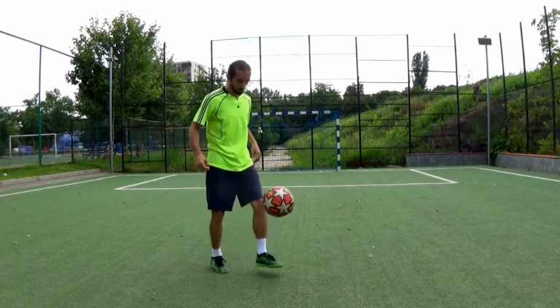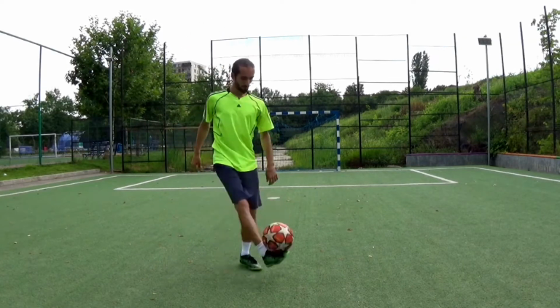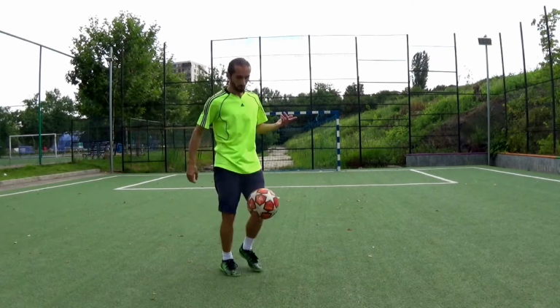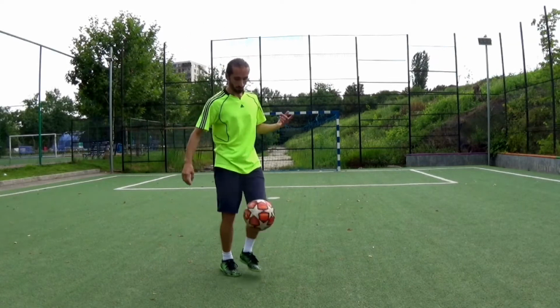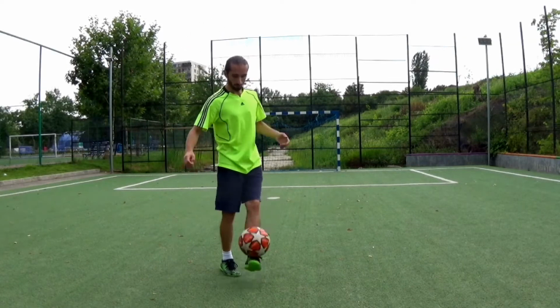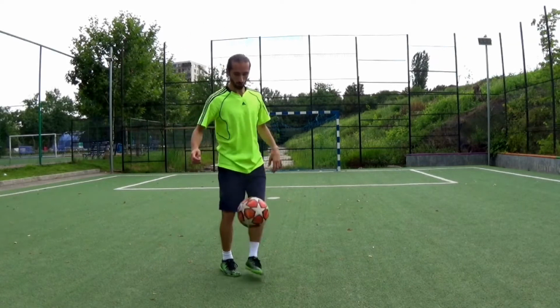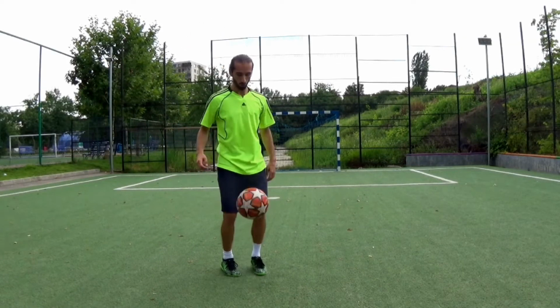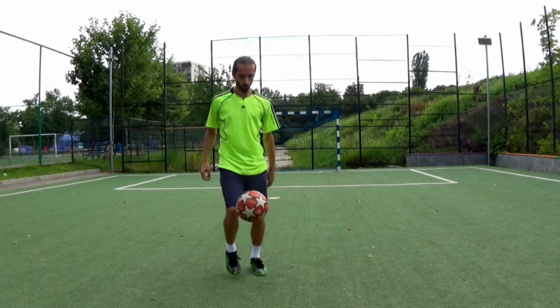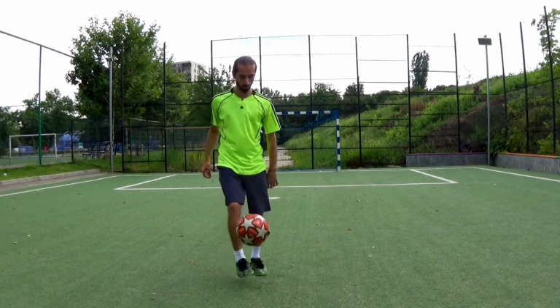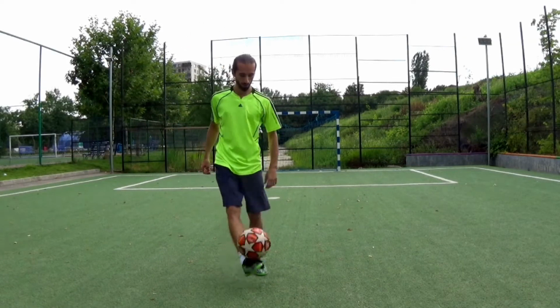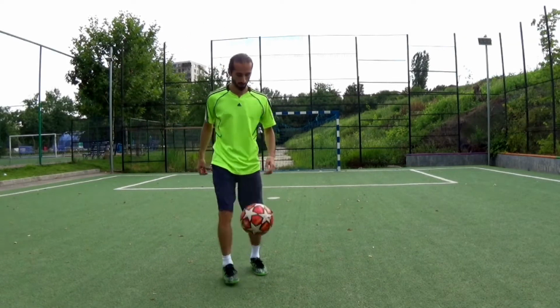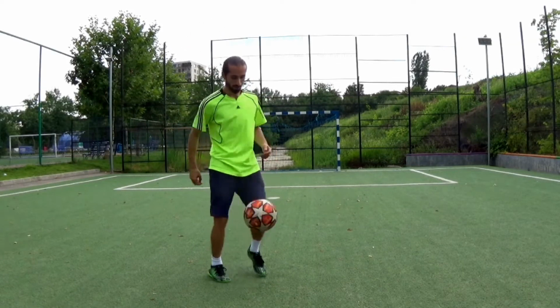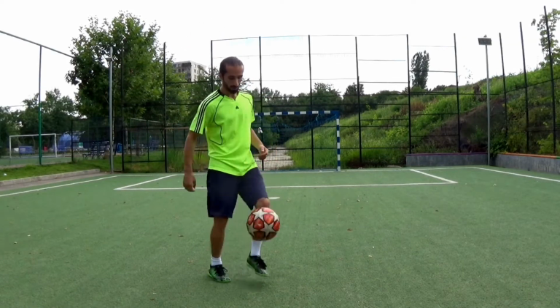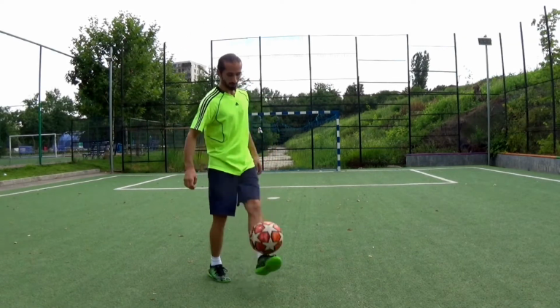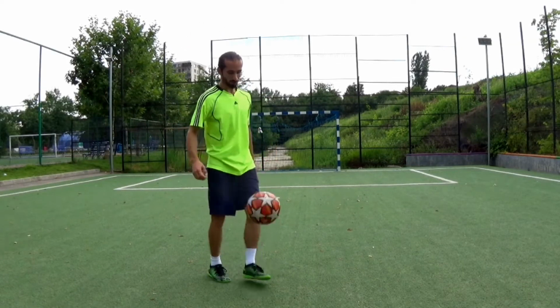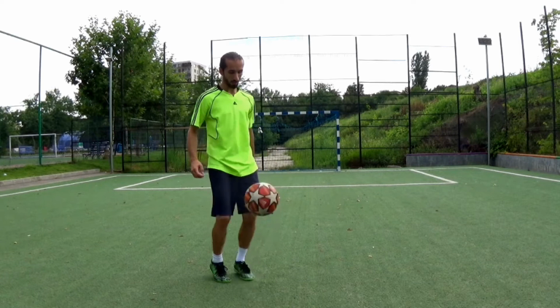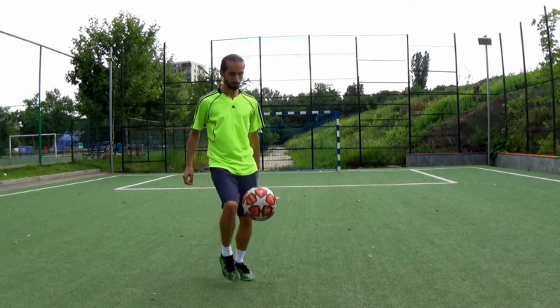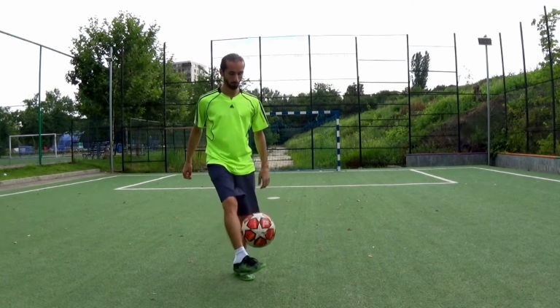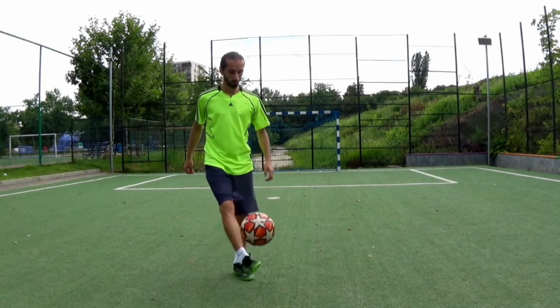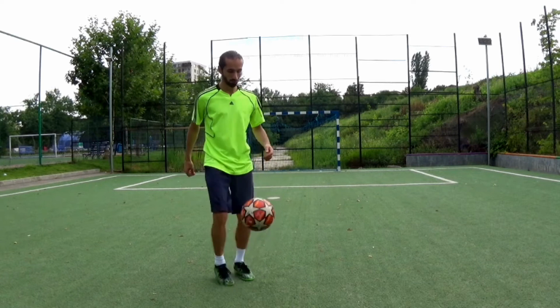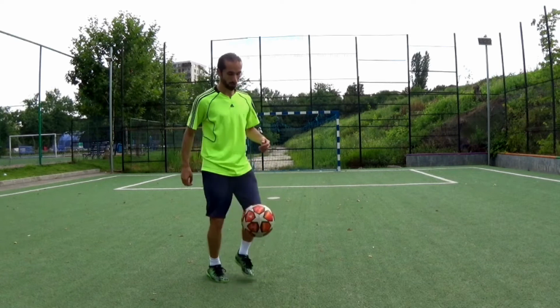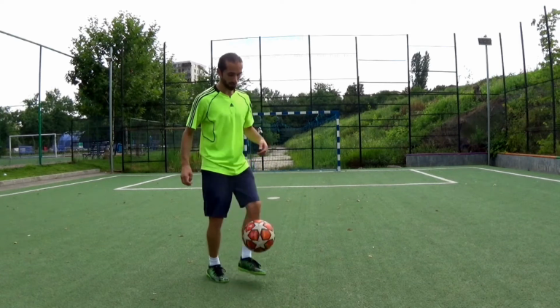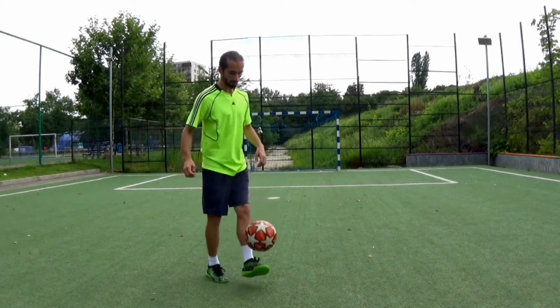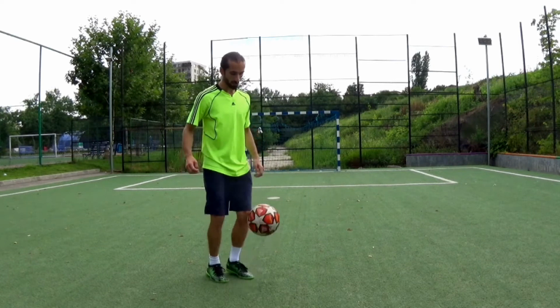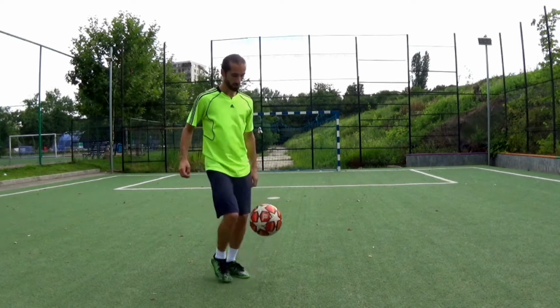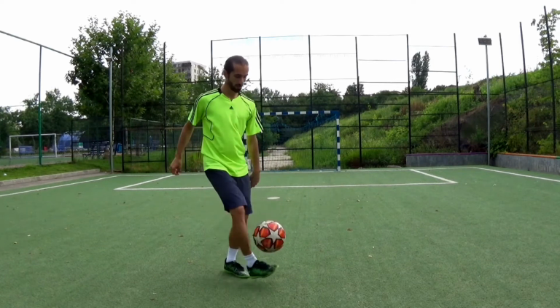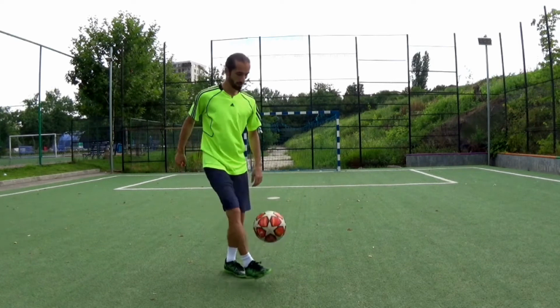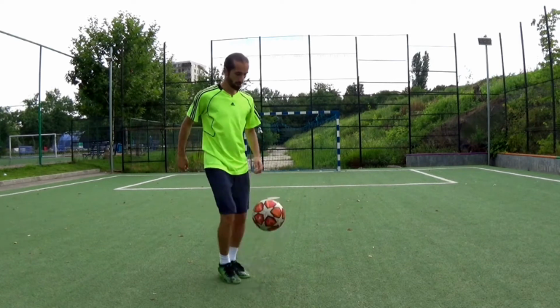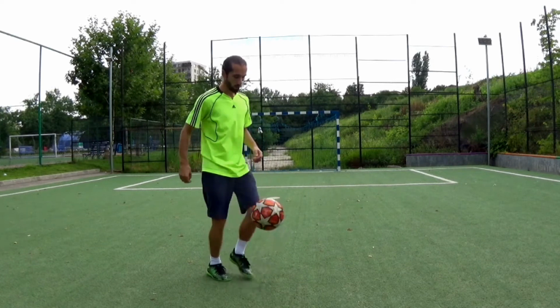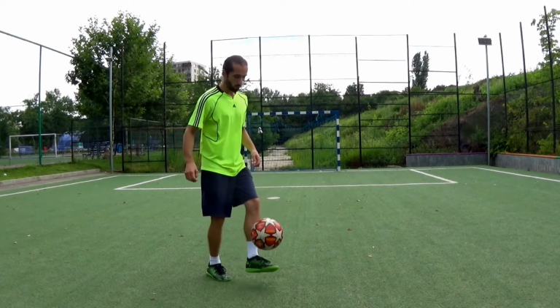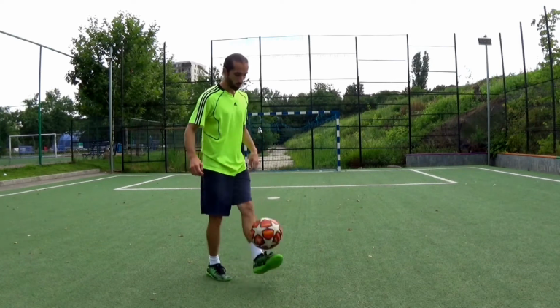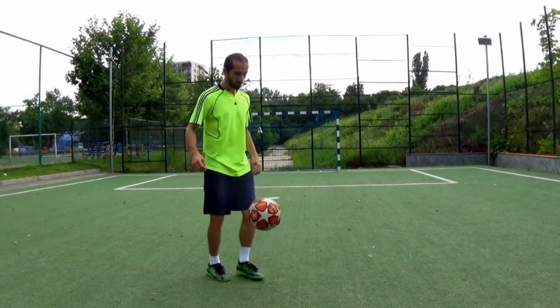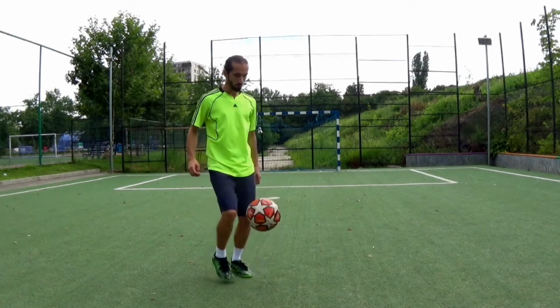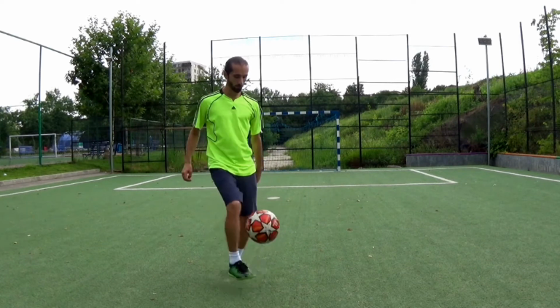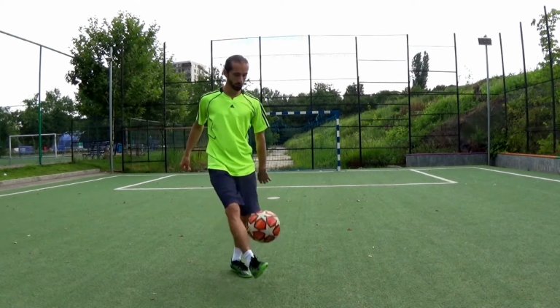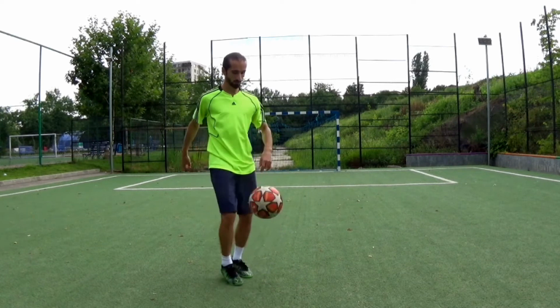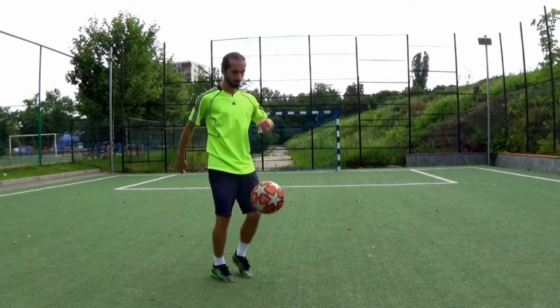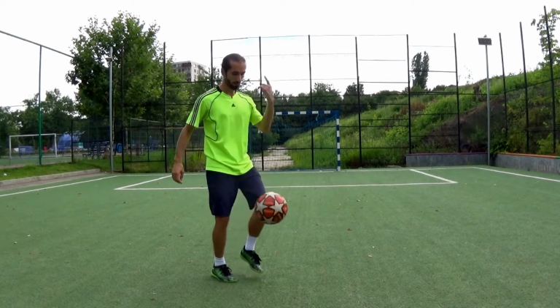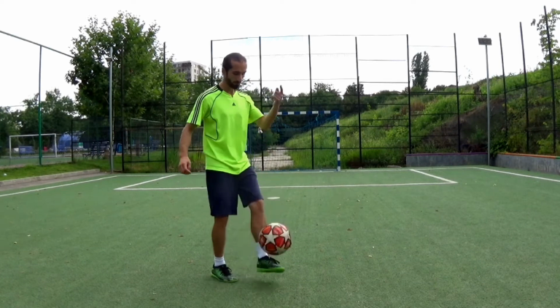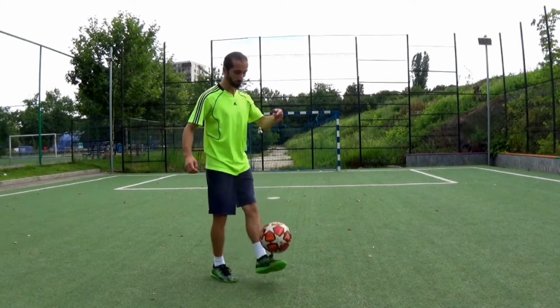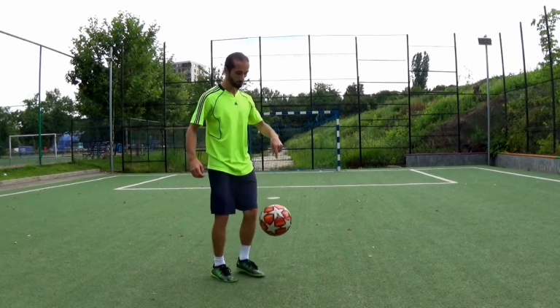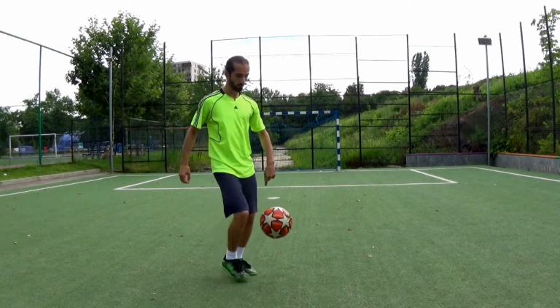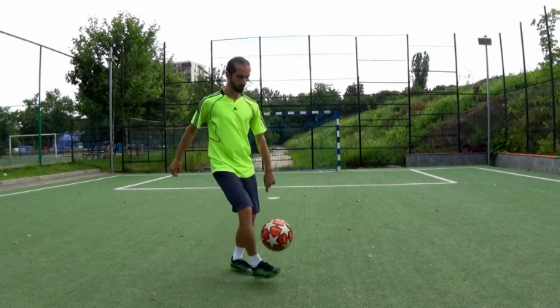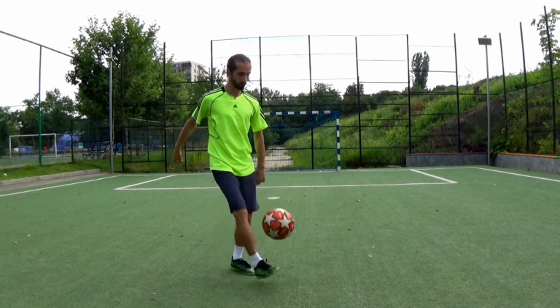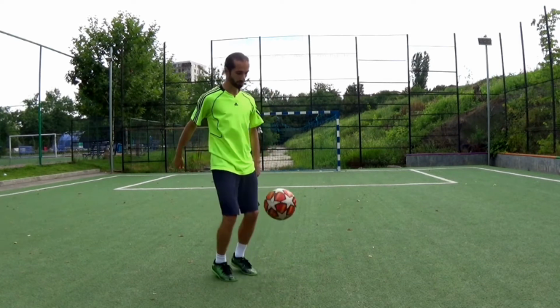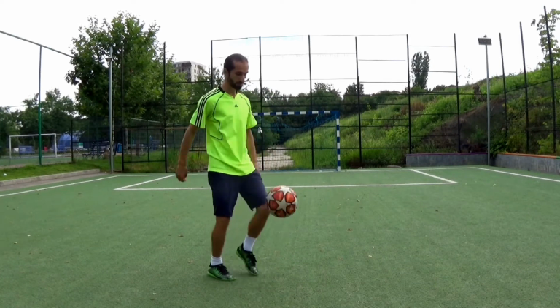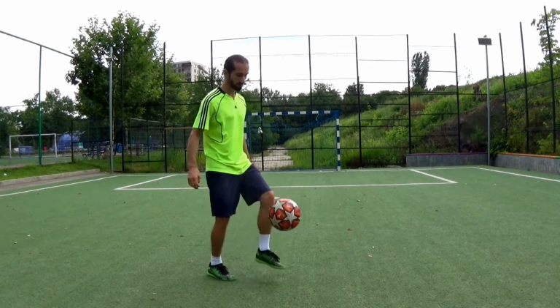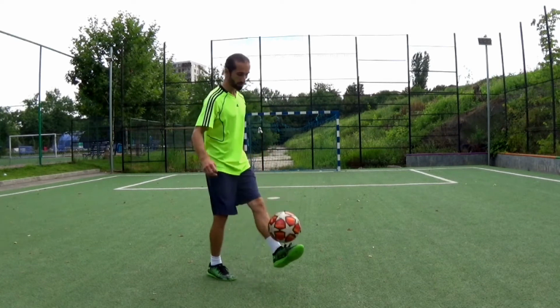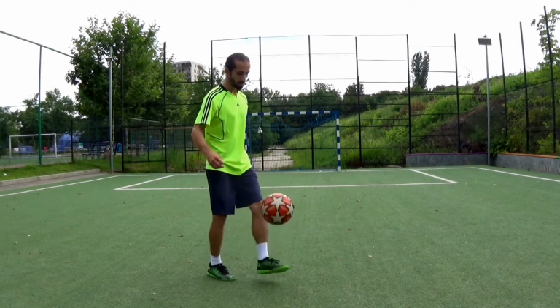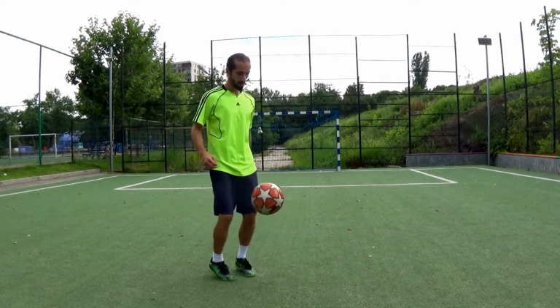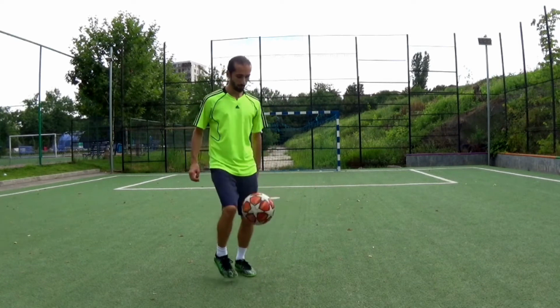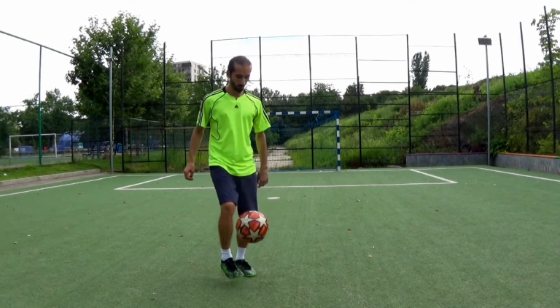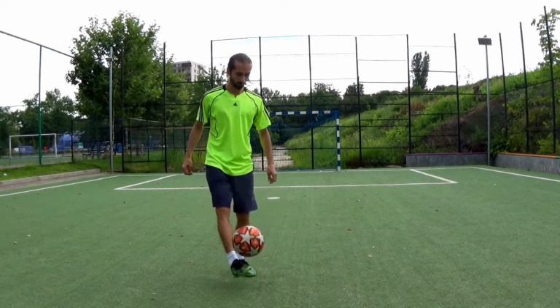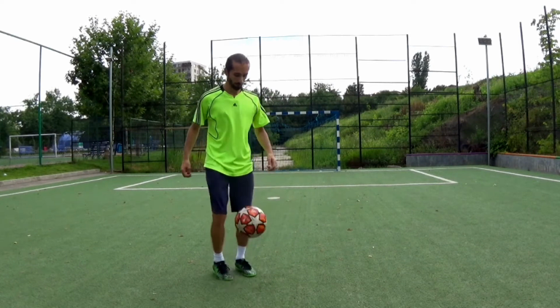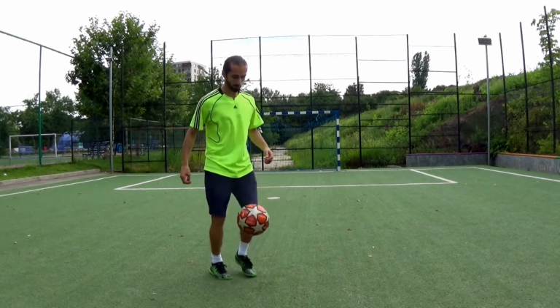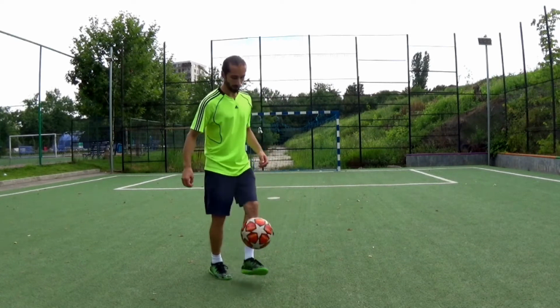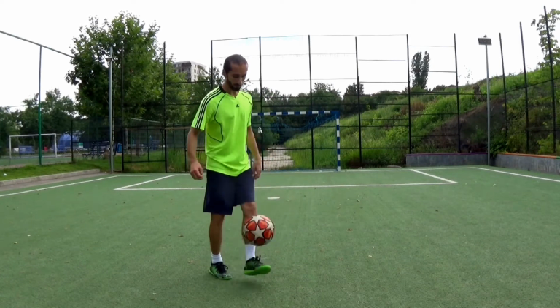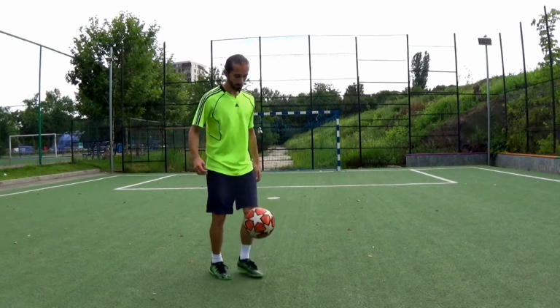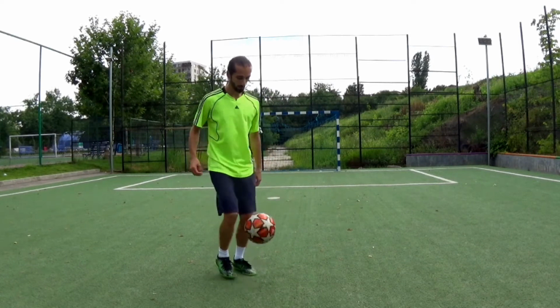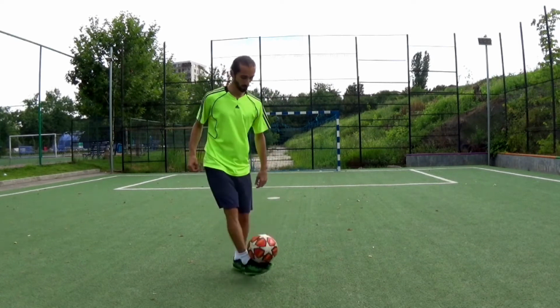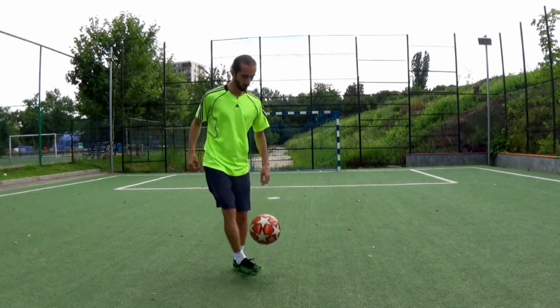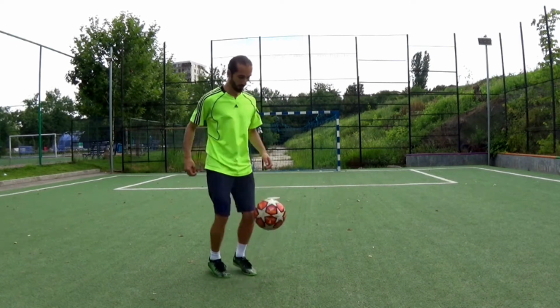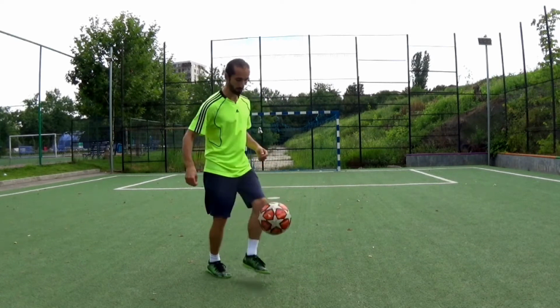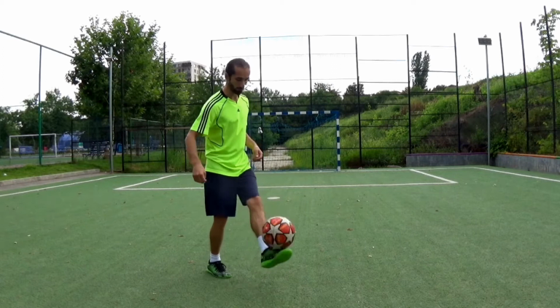No soul. Stuff it with your chest. One motion, two motion. Perfect stop, no bounce.